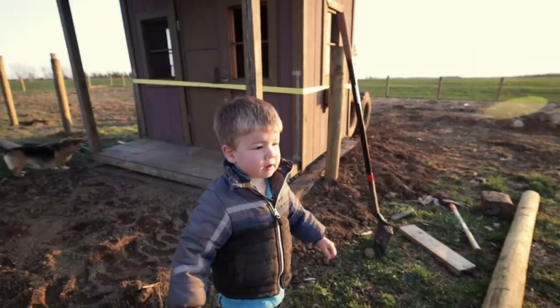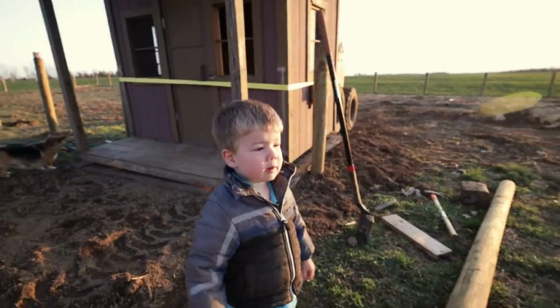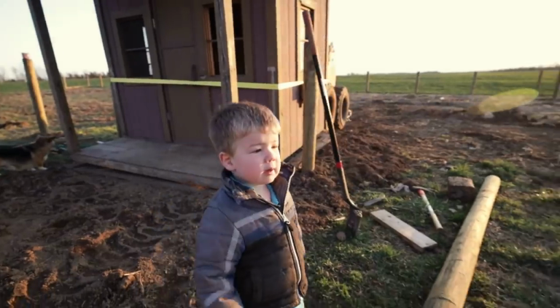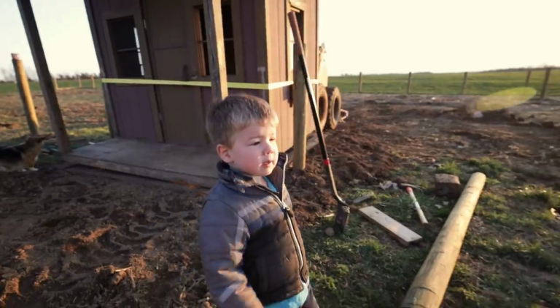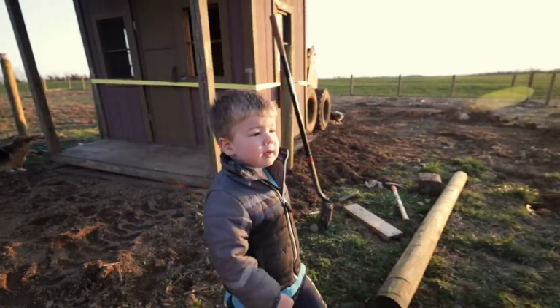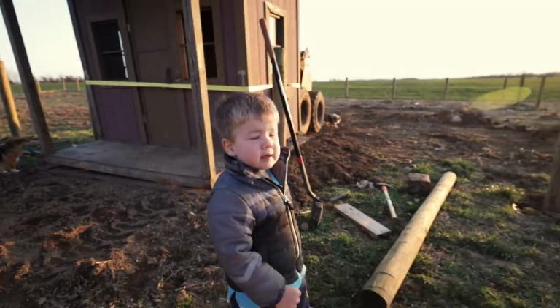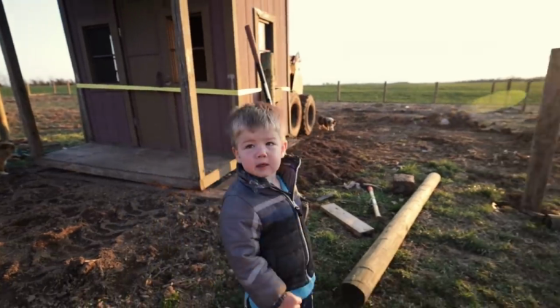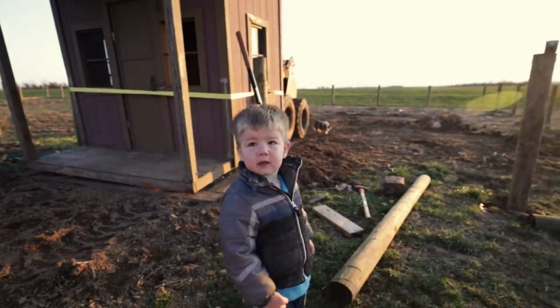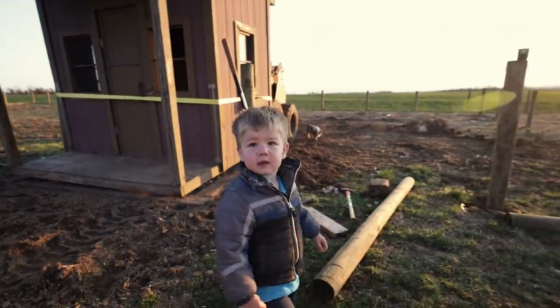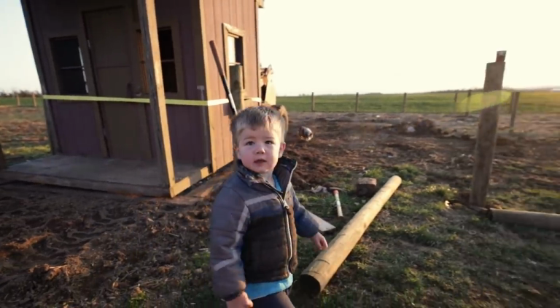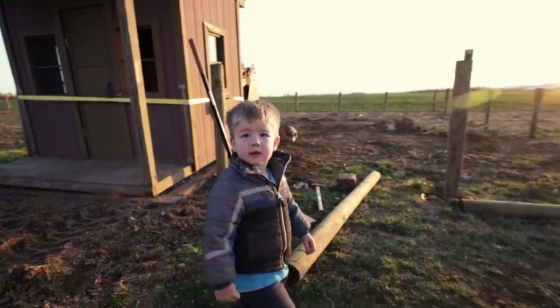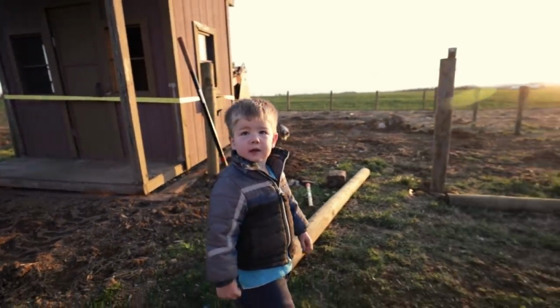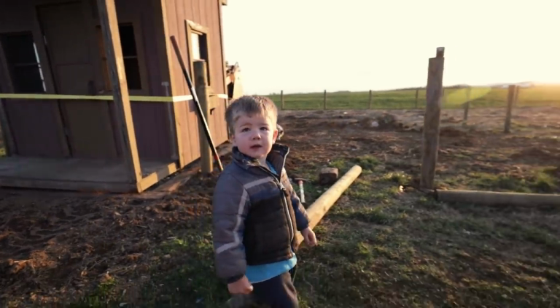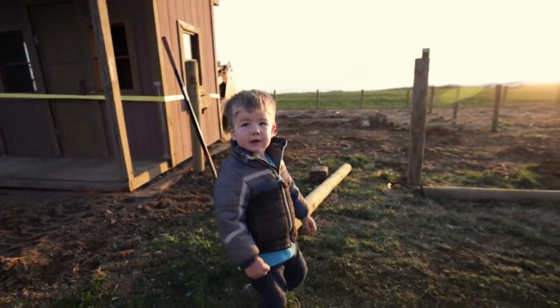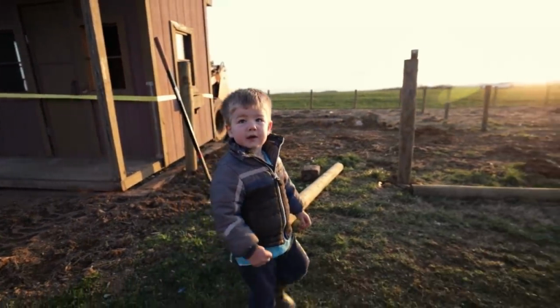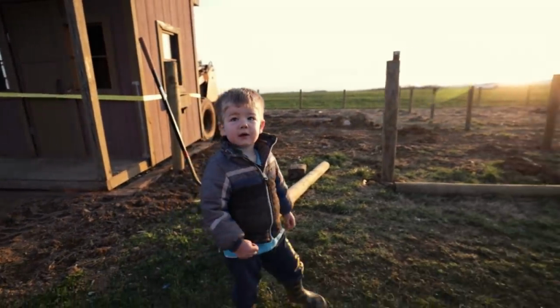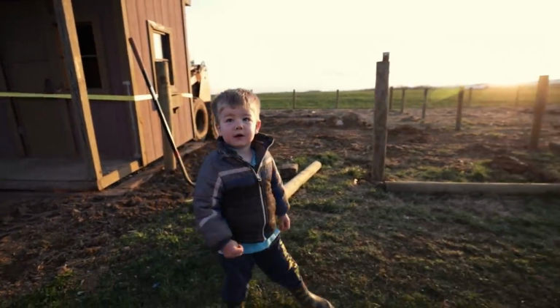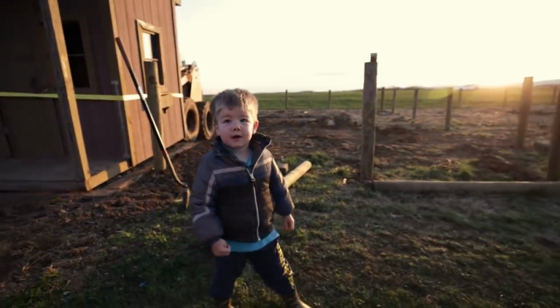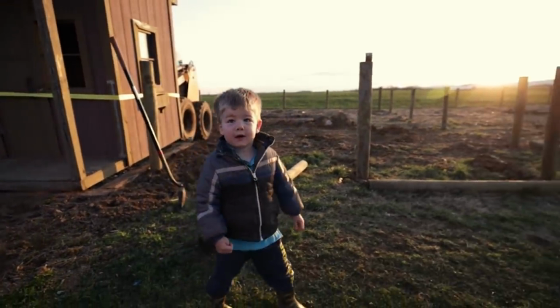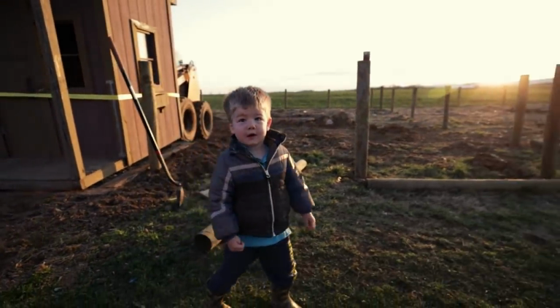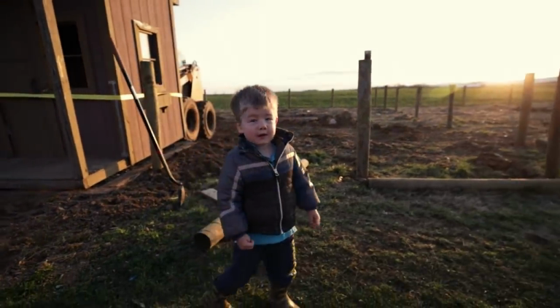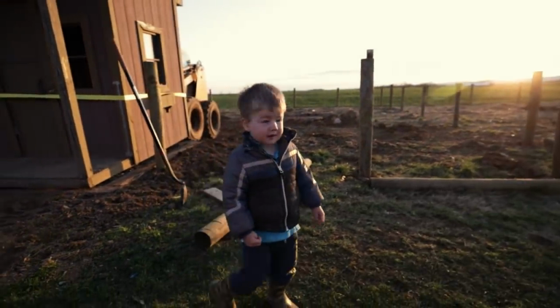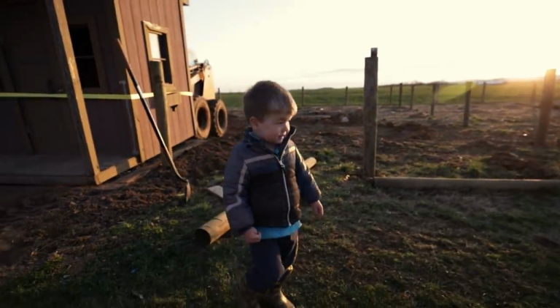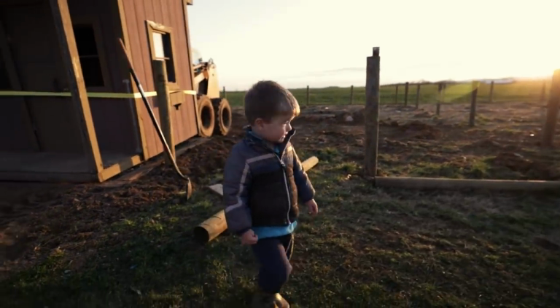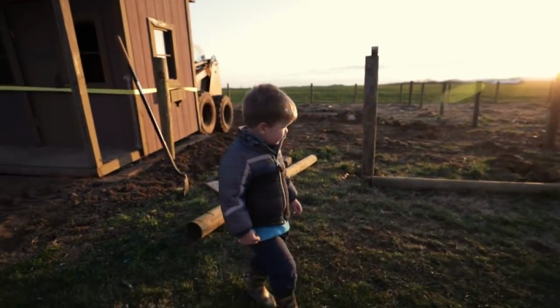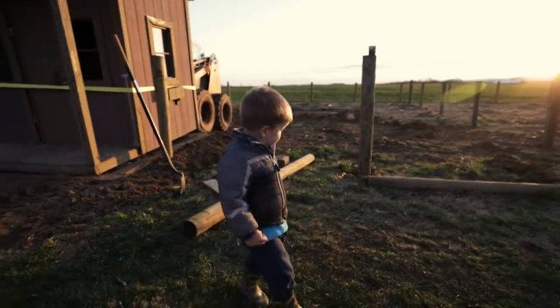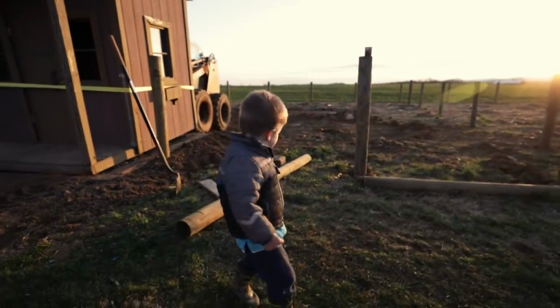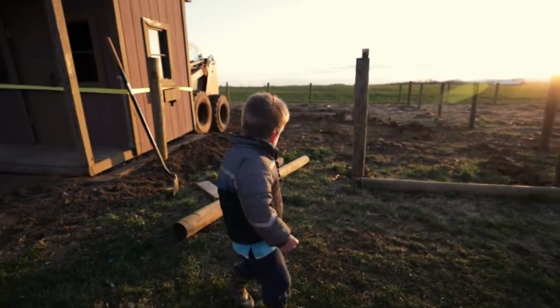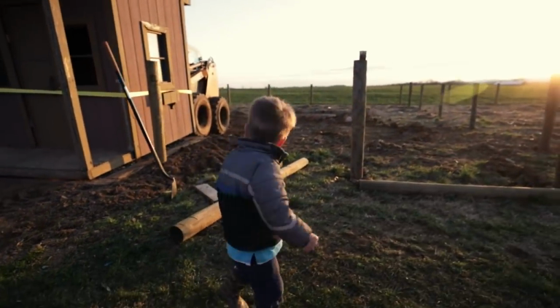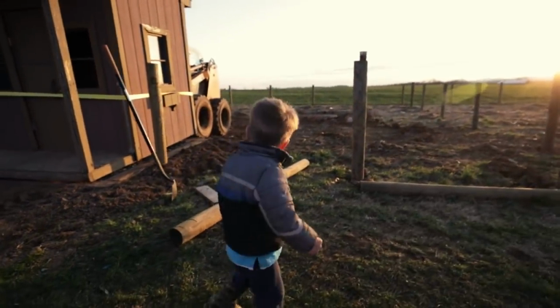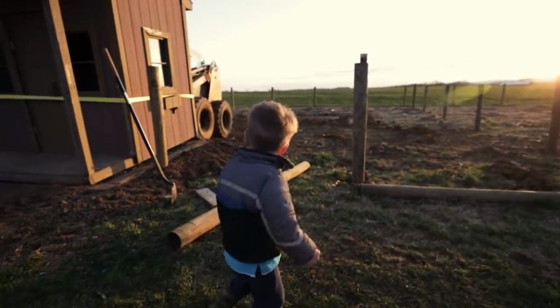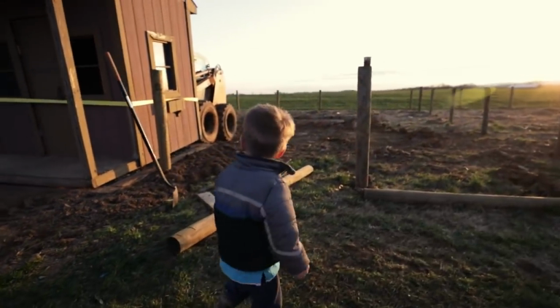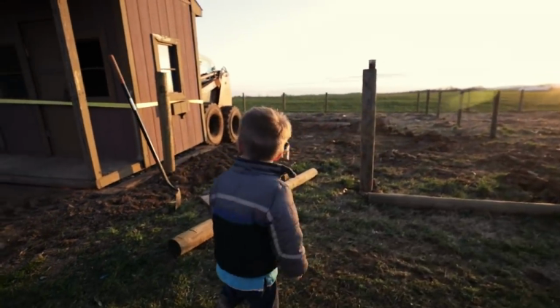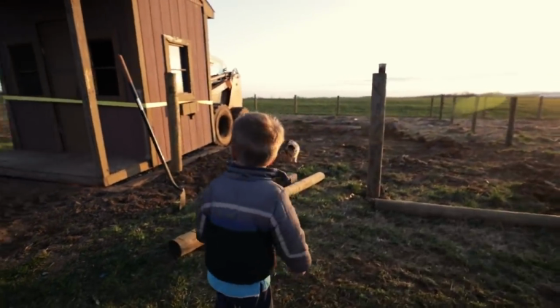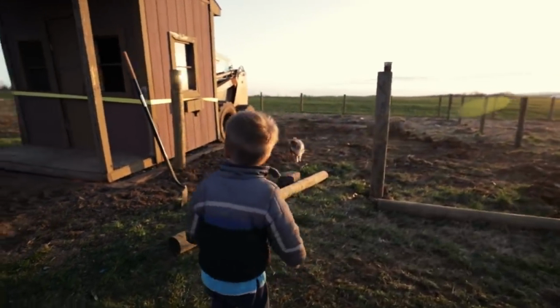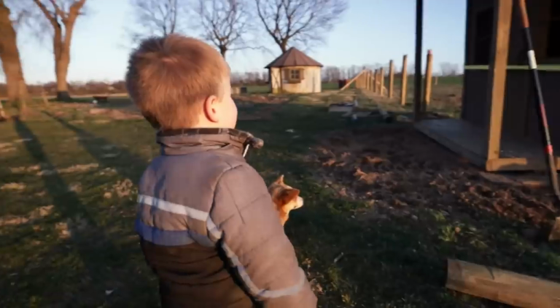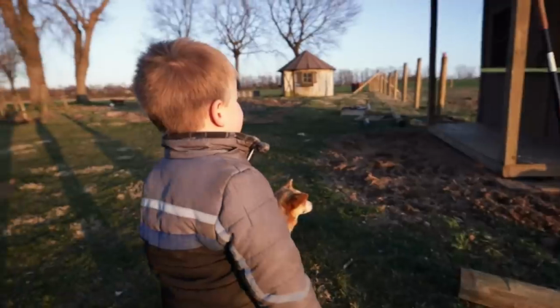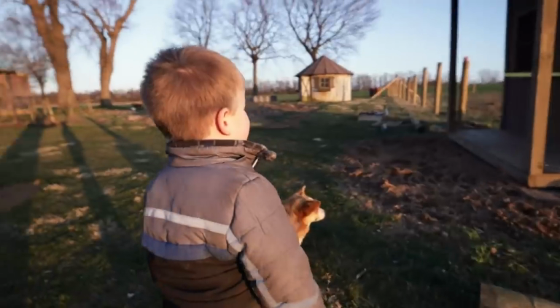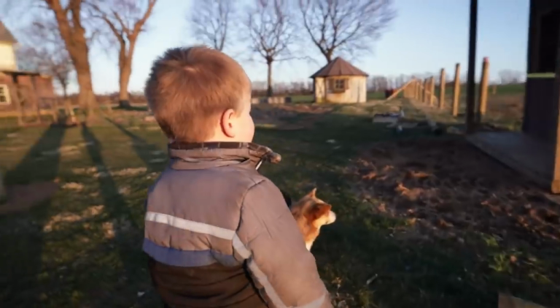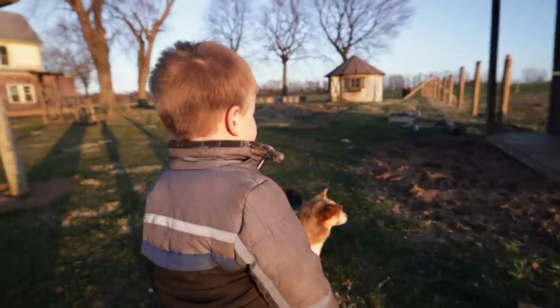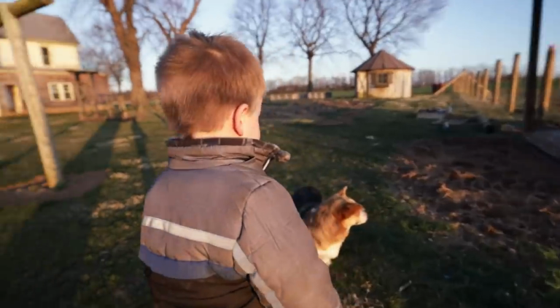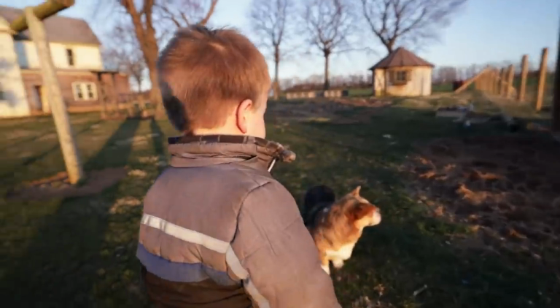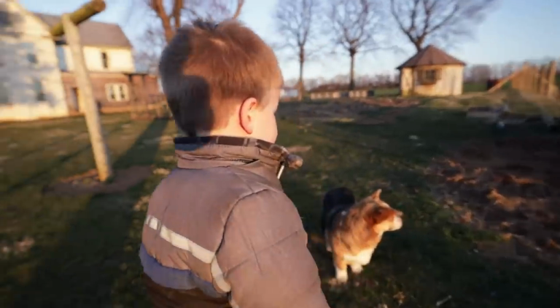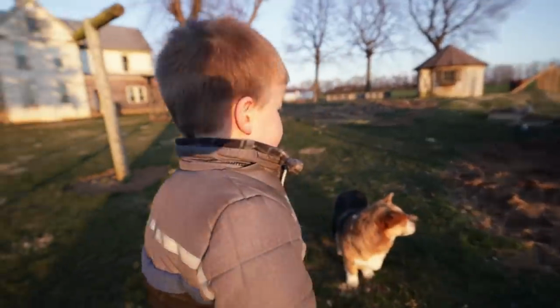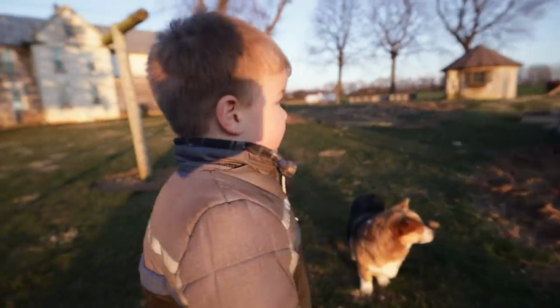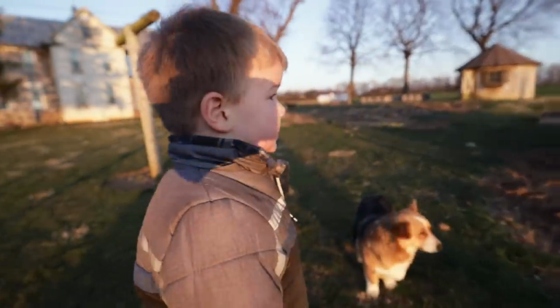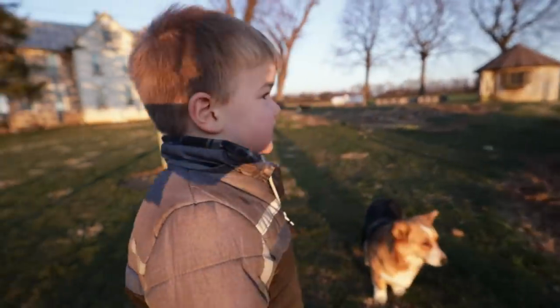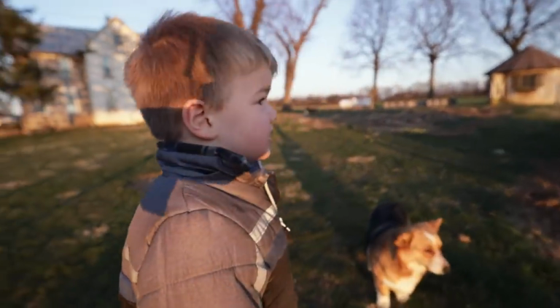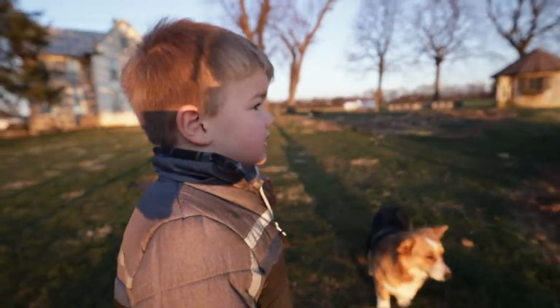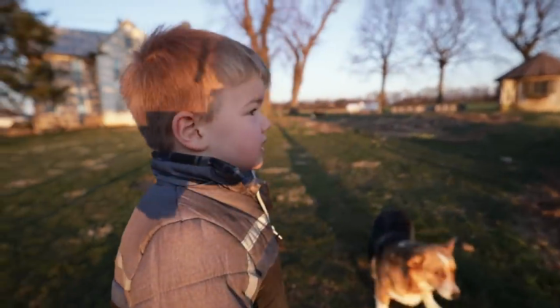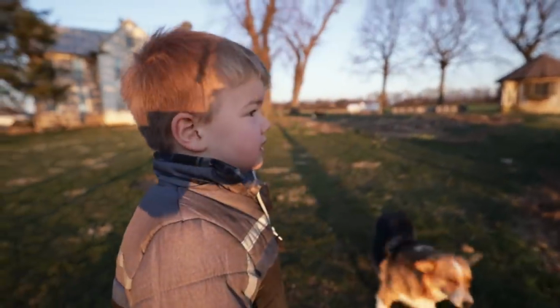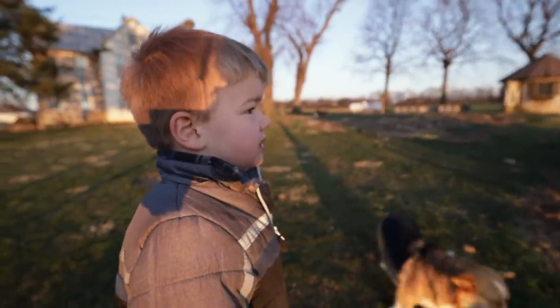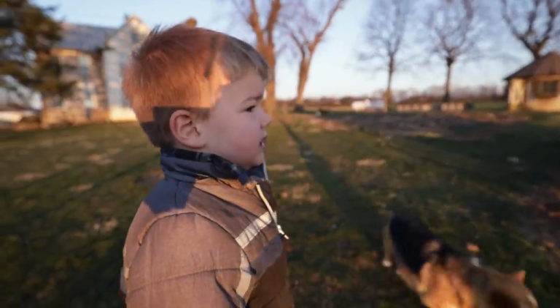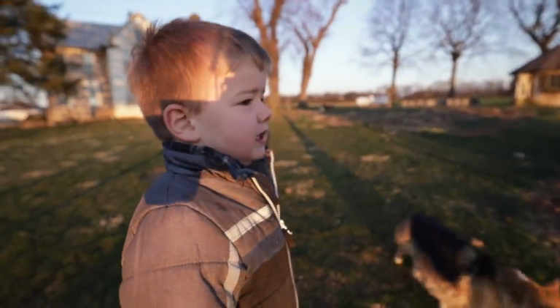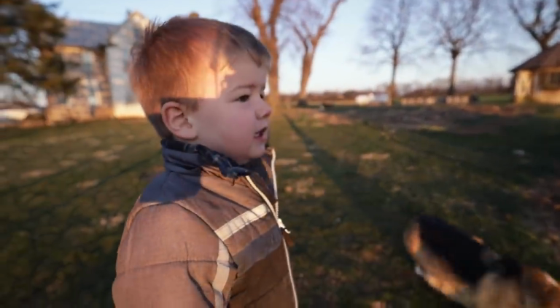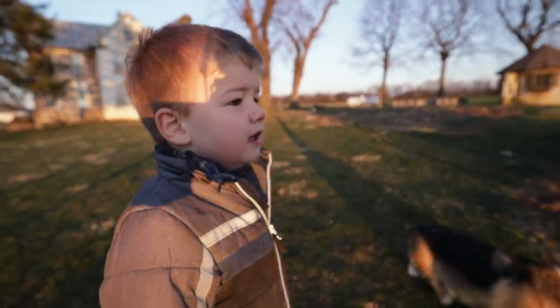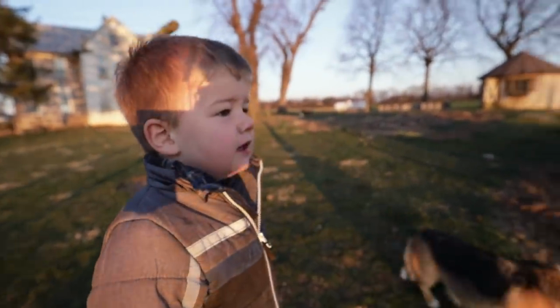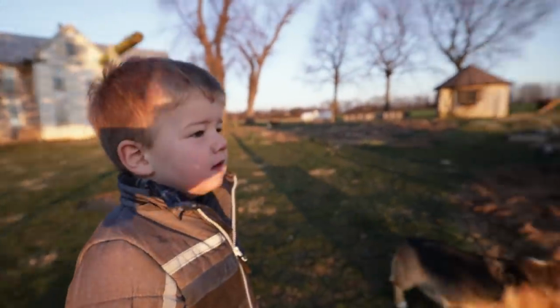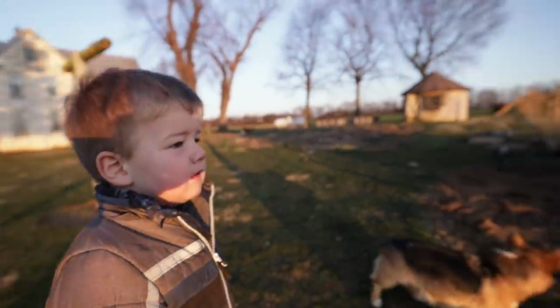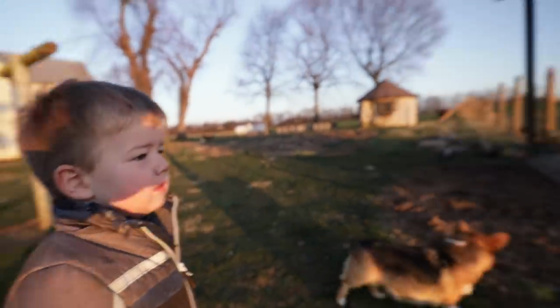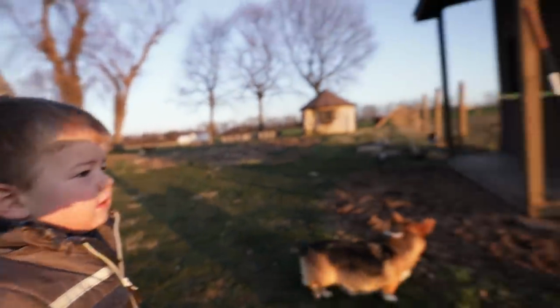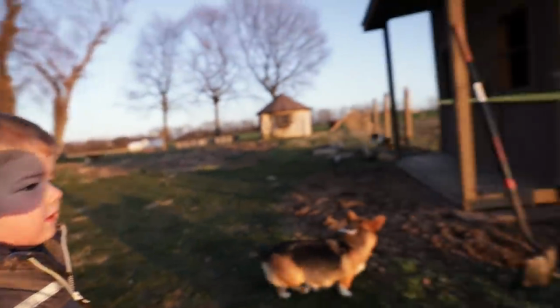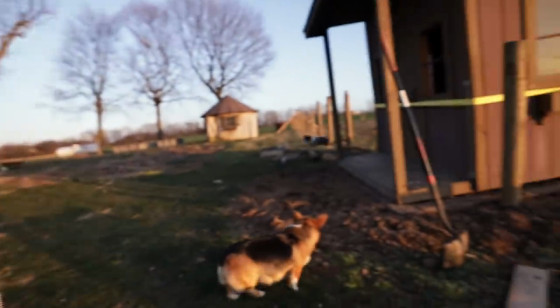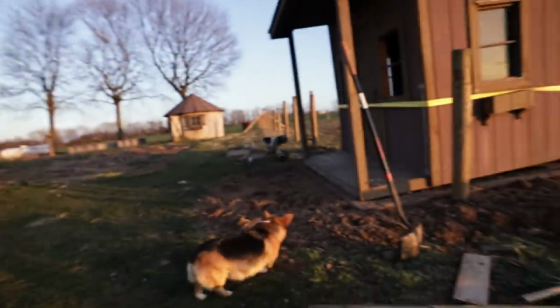Didn't daddy do a good job? Yeah, what is it? Chicken shed, chicken shed!